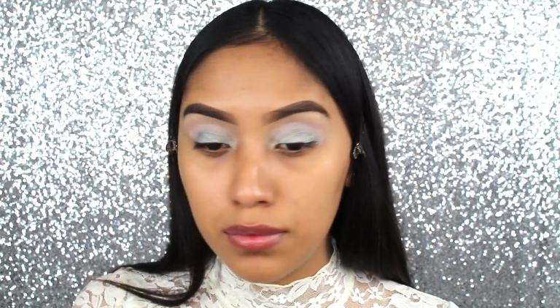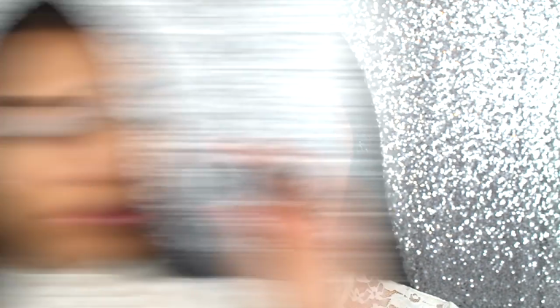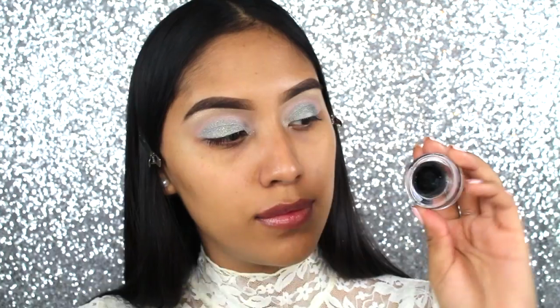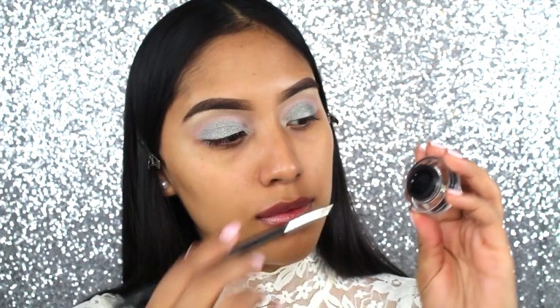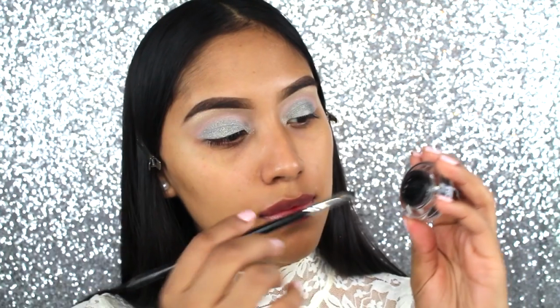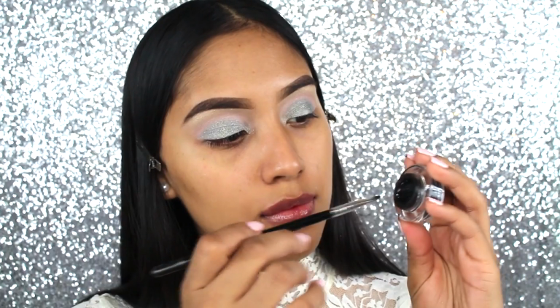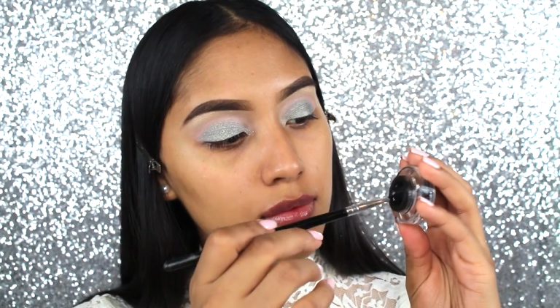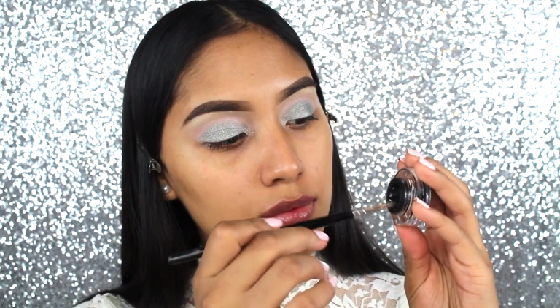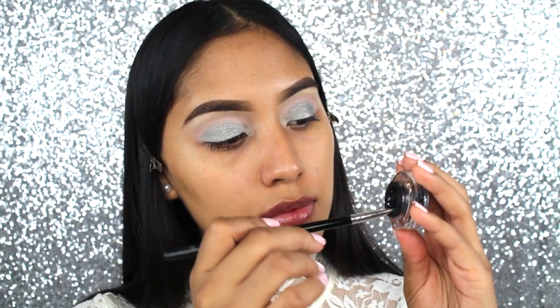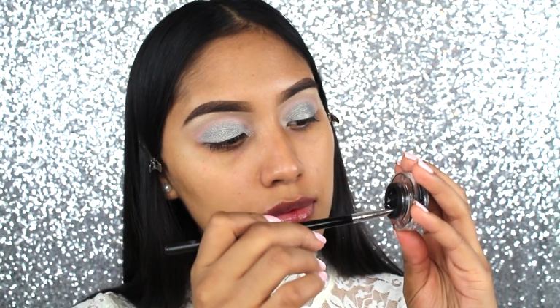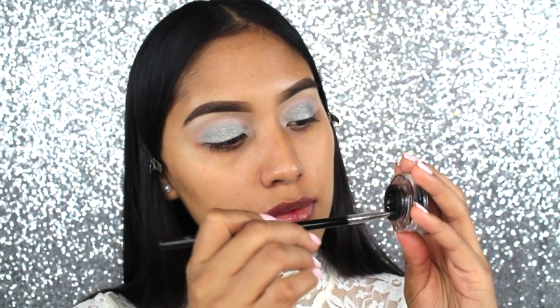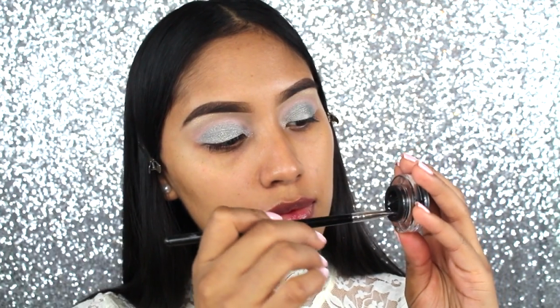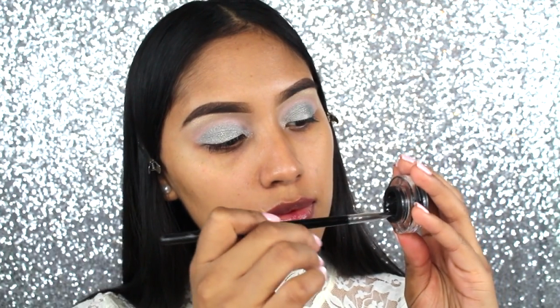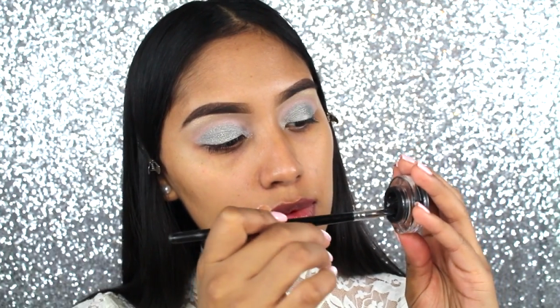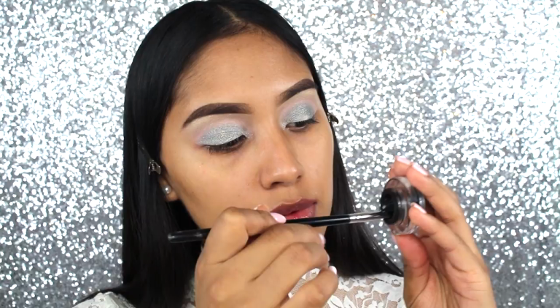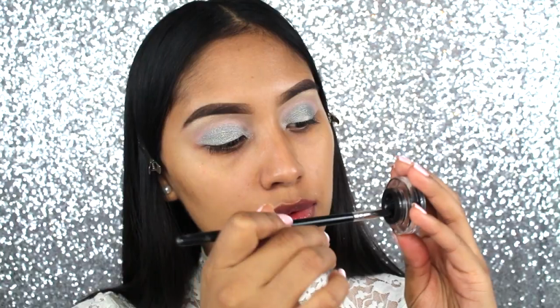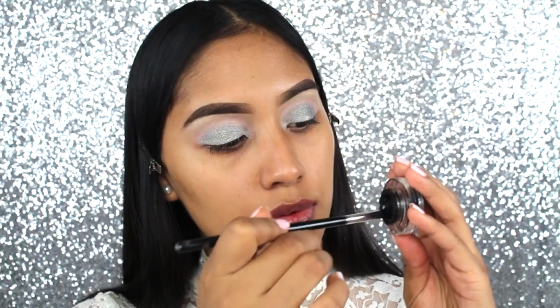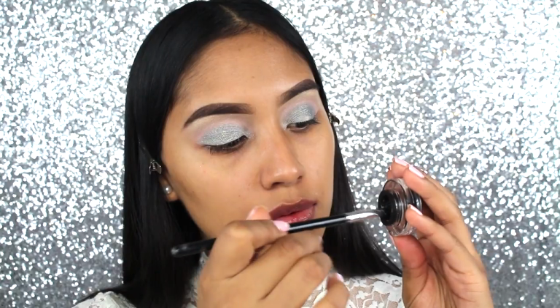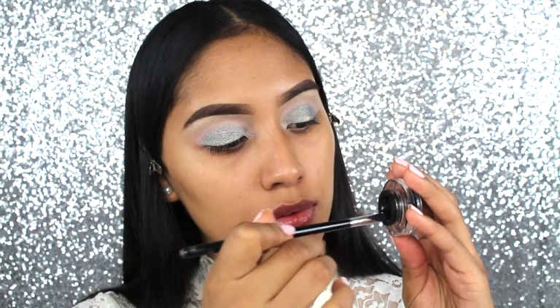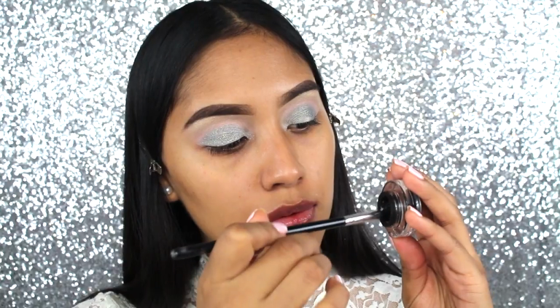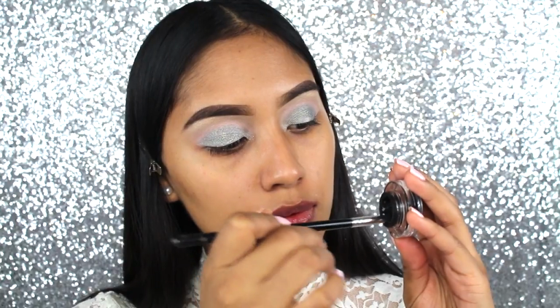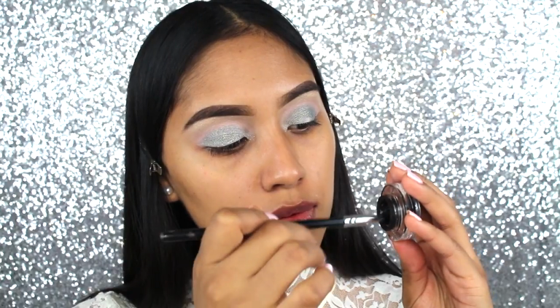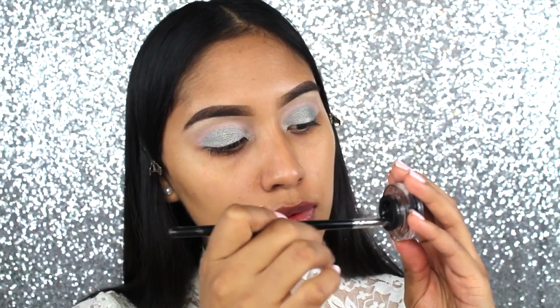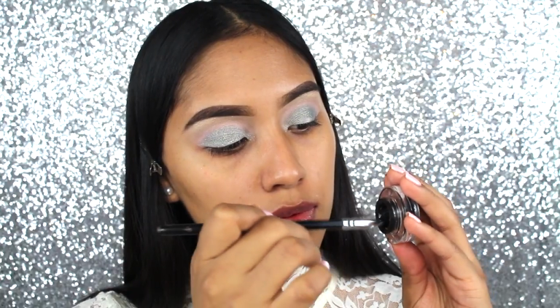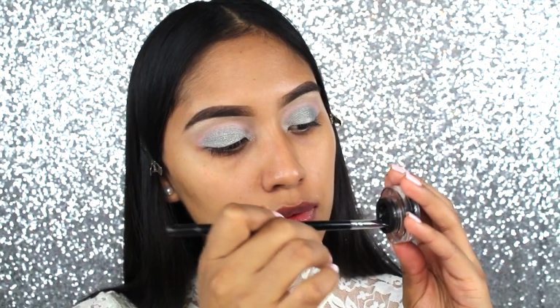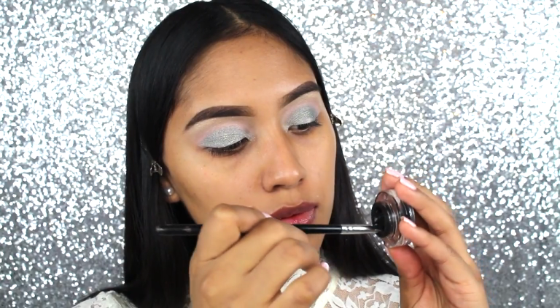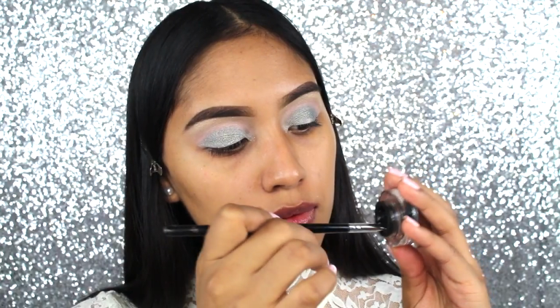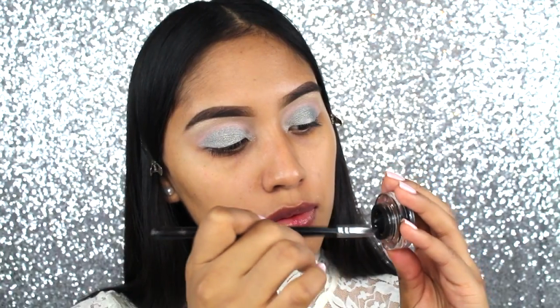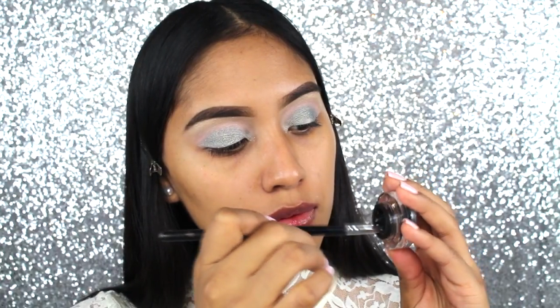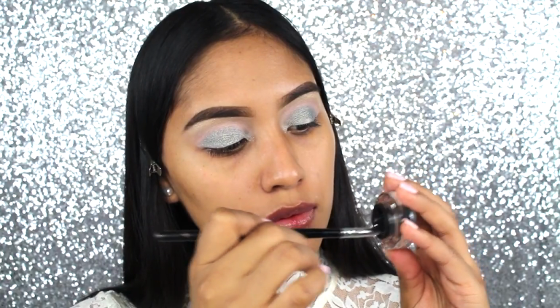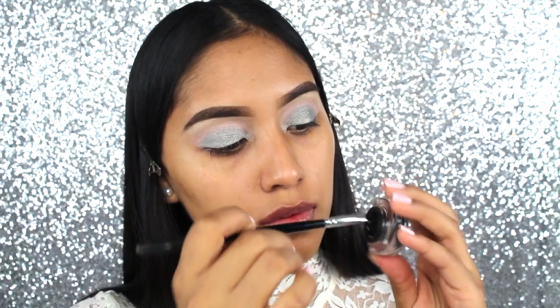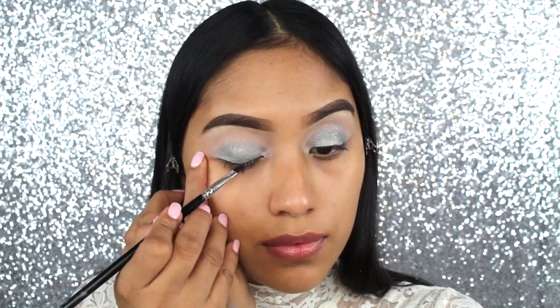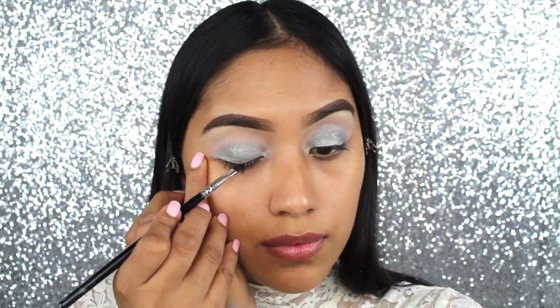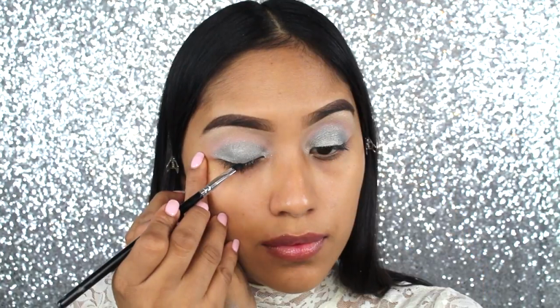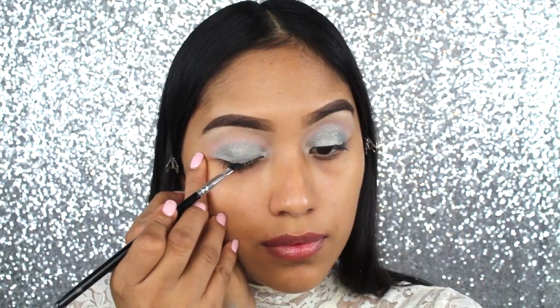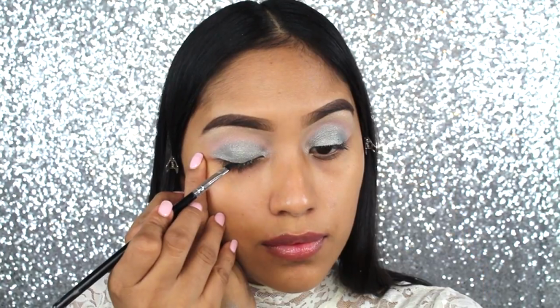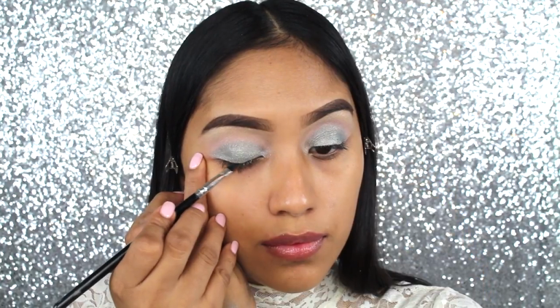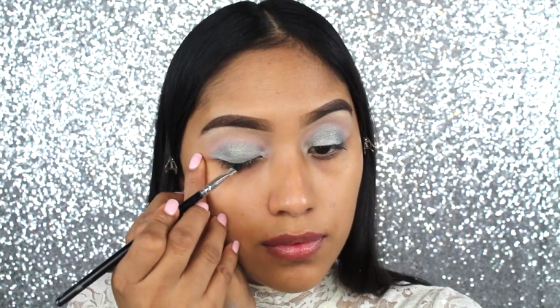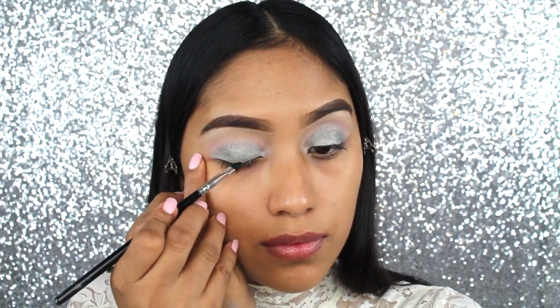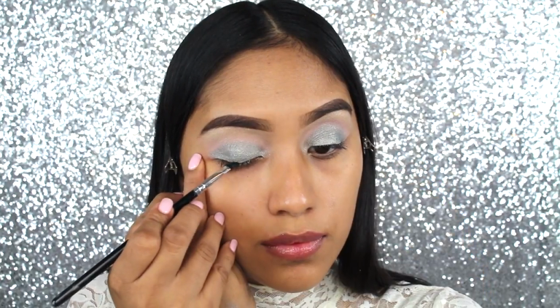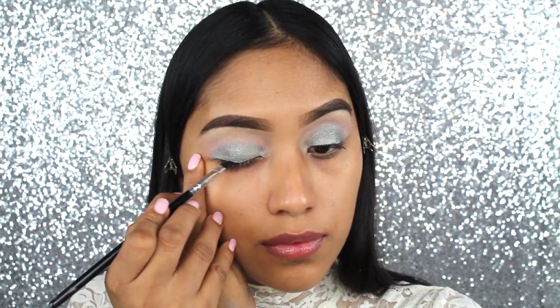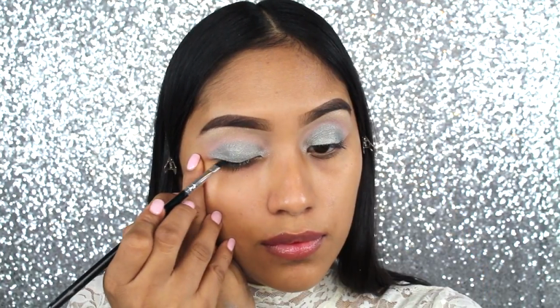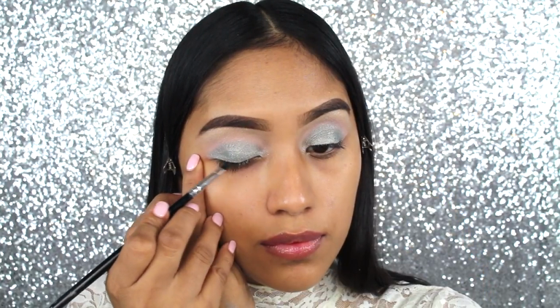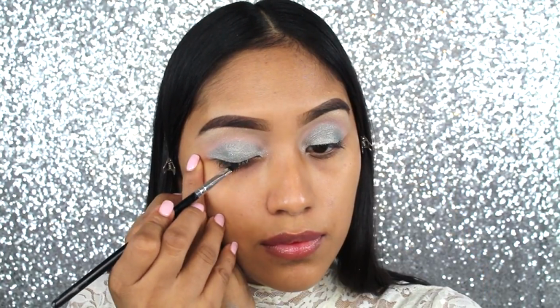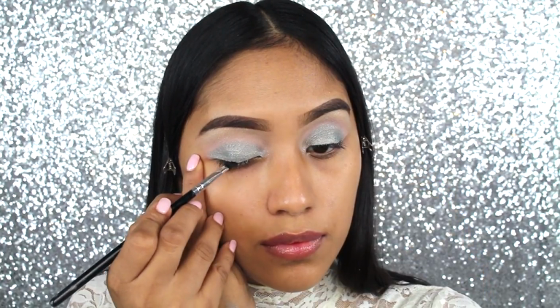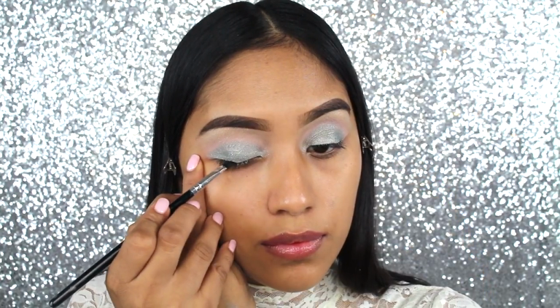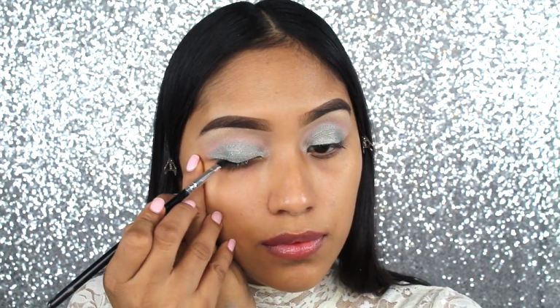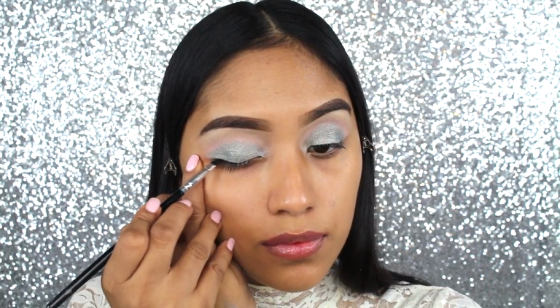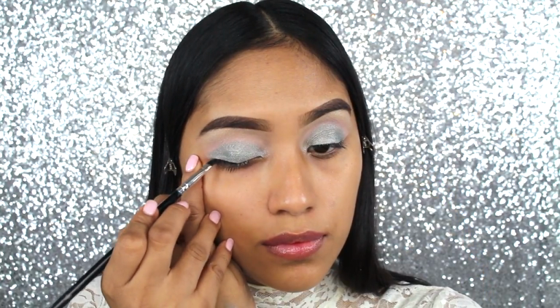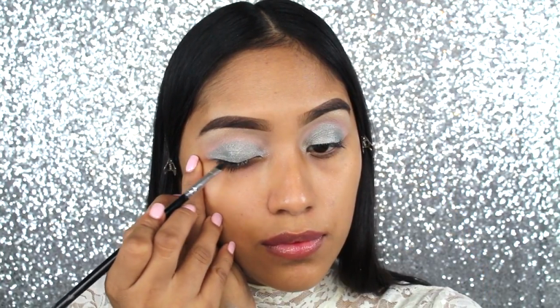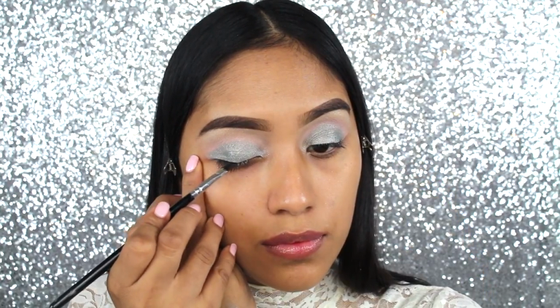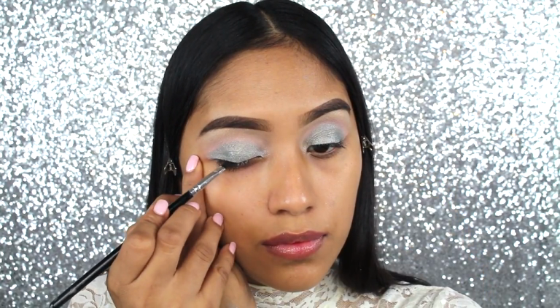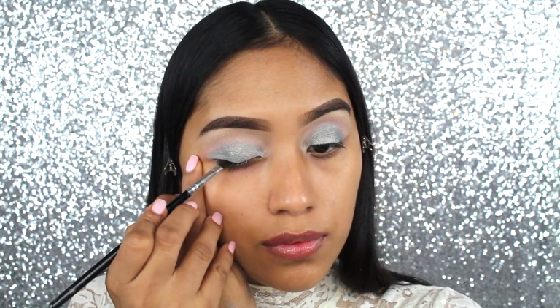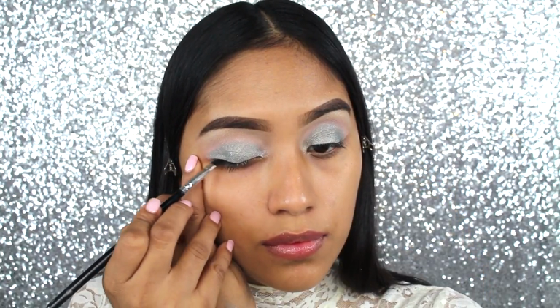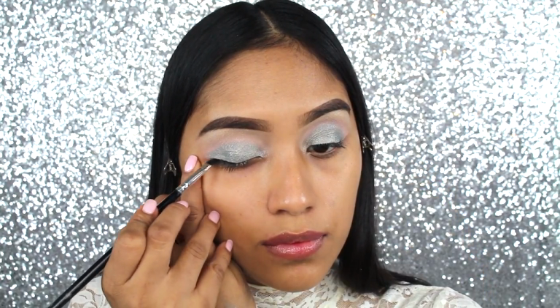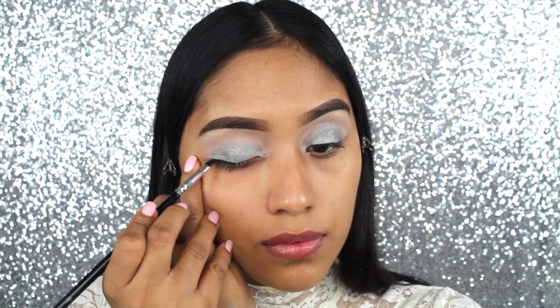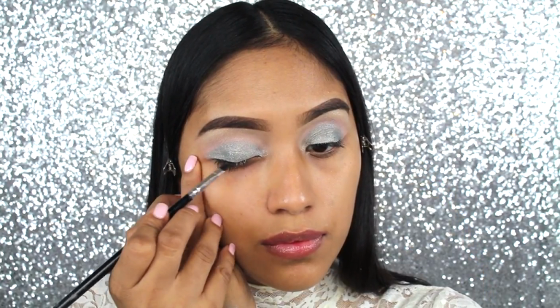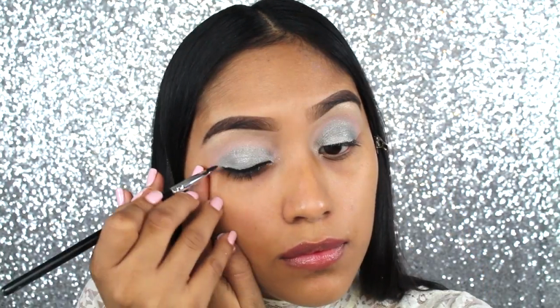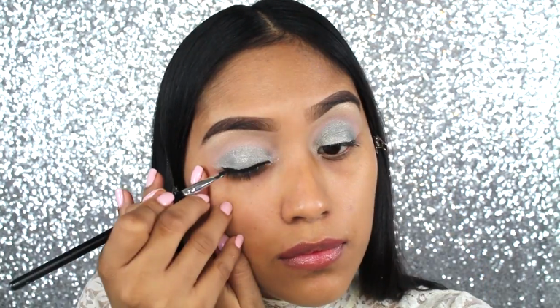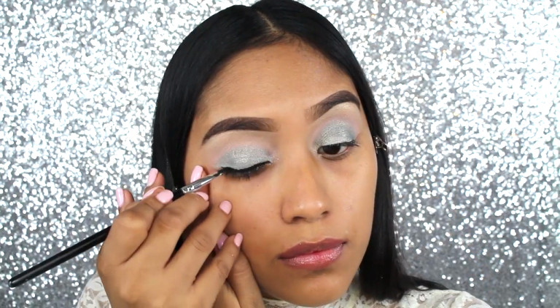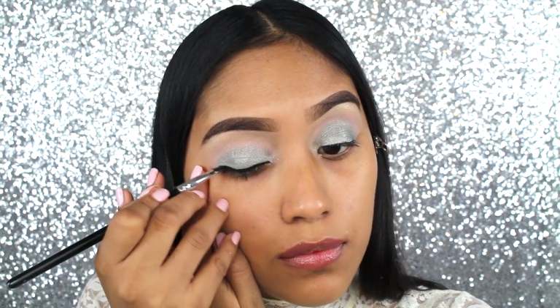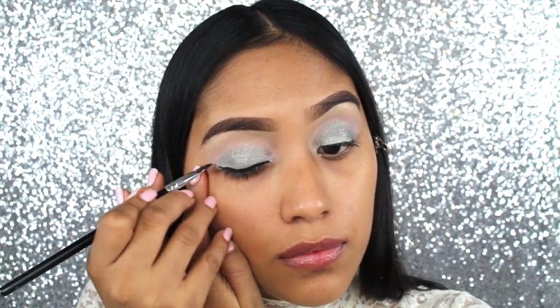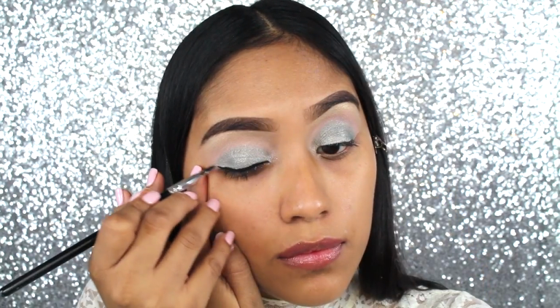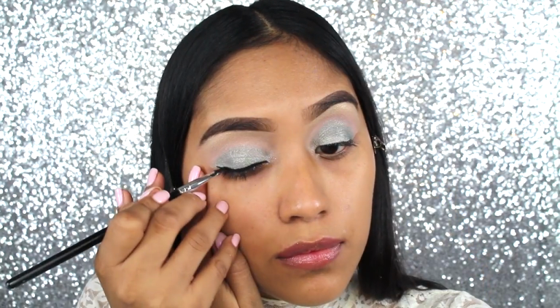And now I'm ready for the gel liner. I decided to do just a teeny bit of a wing, so I'm using this eyeliner by Nika.